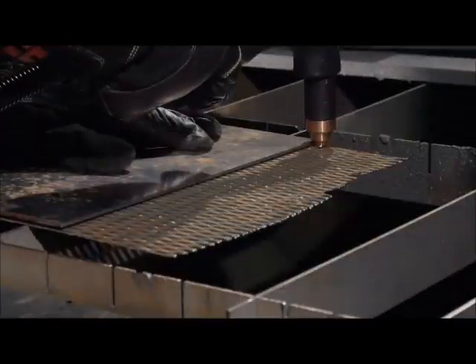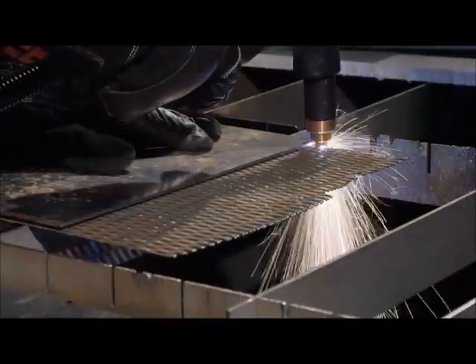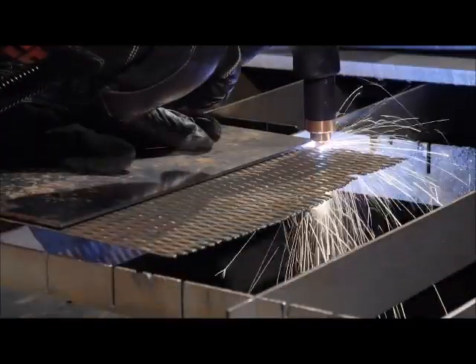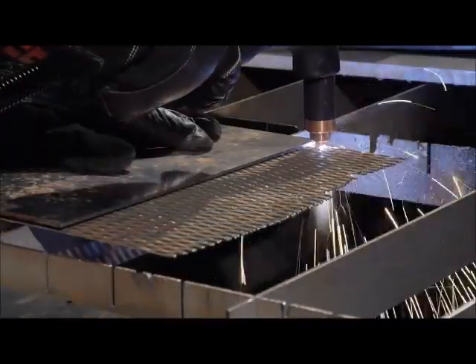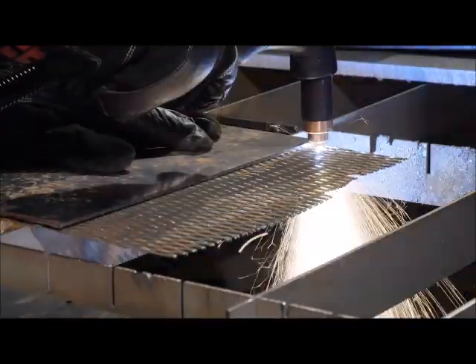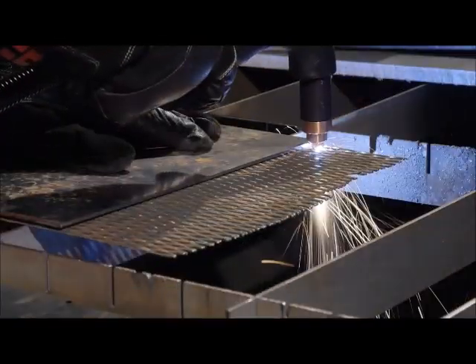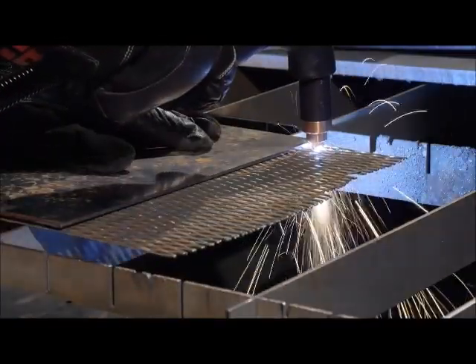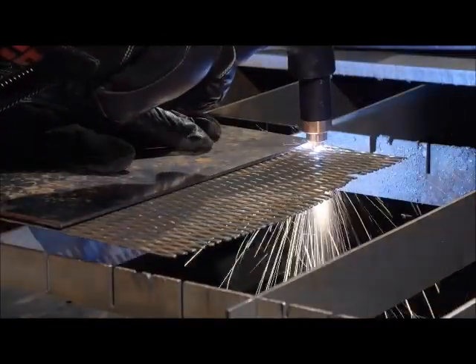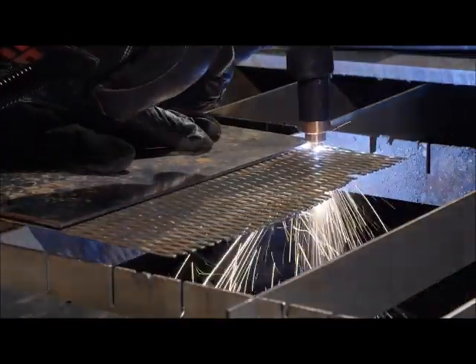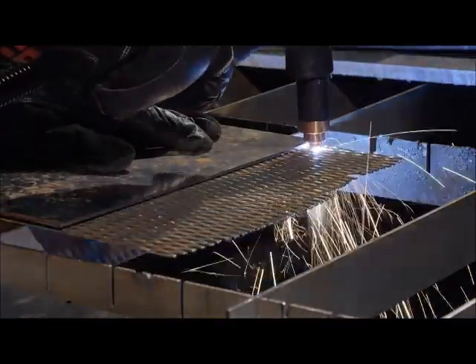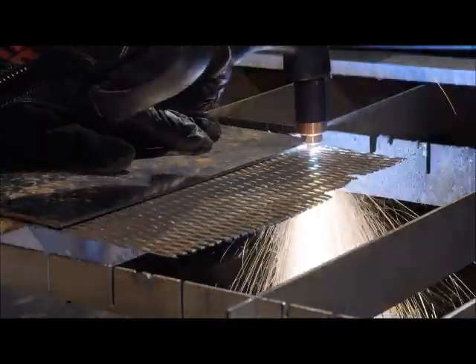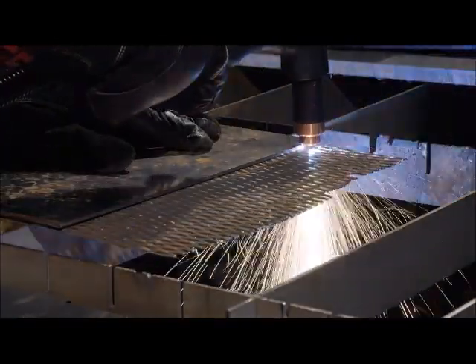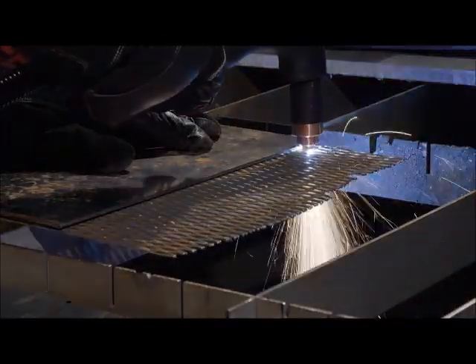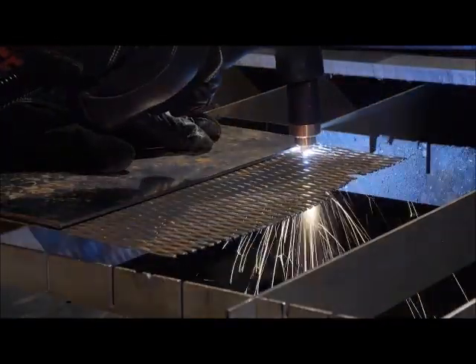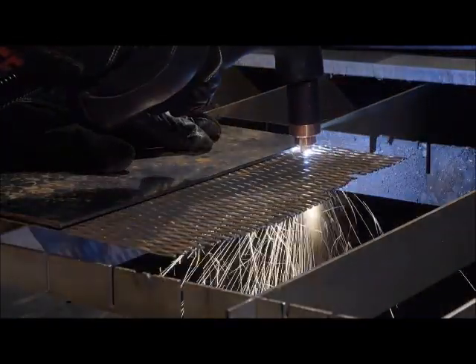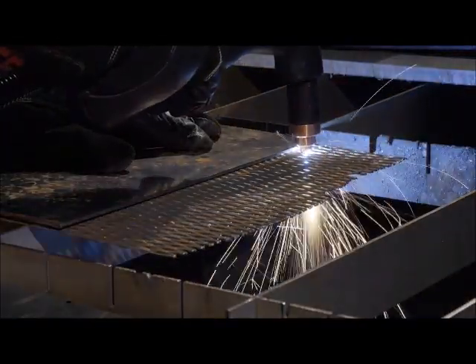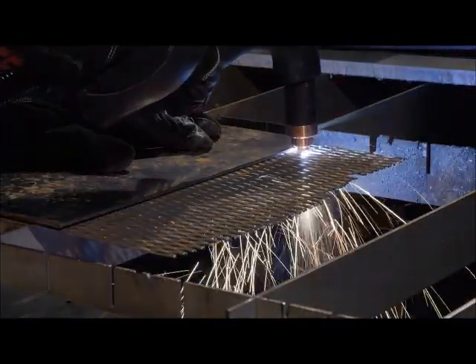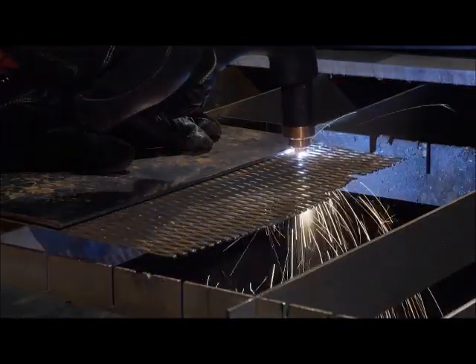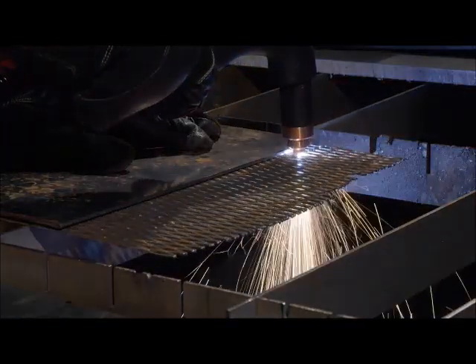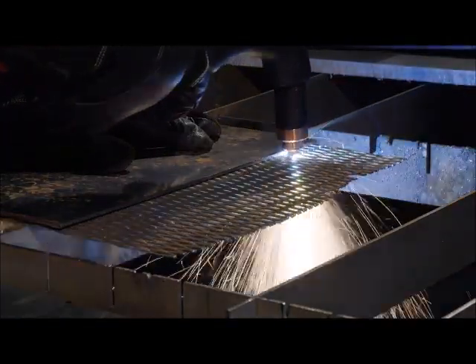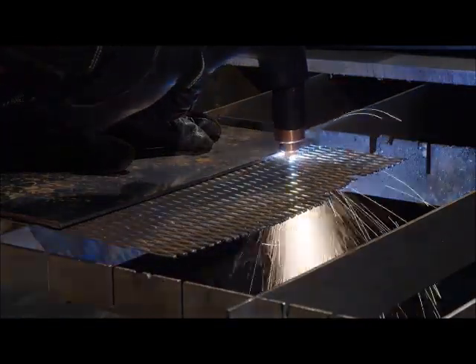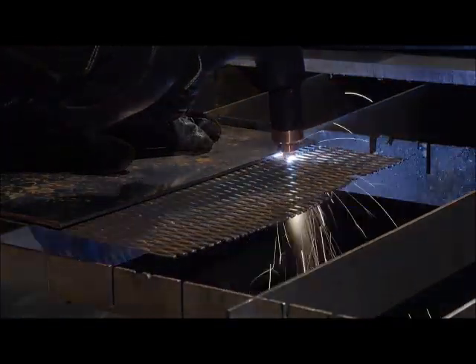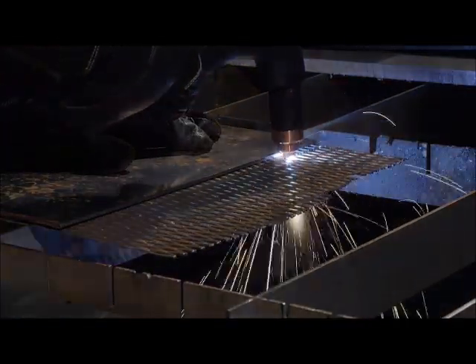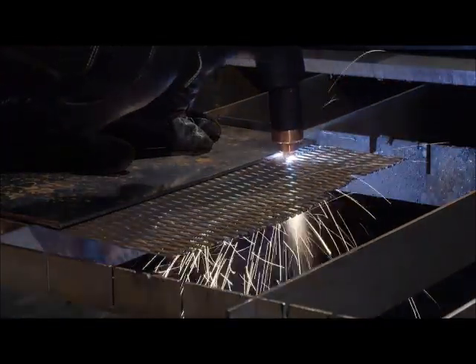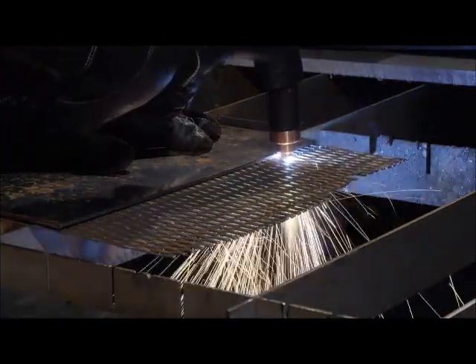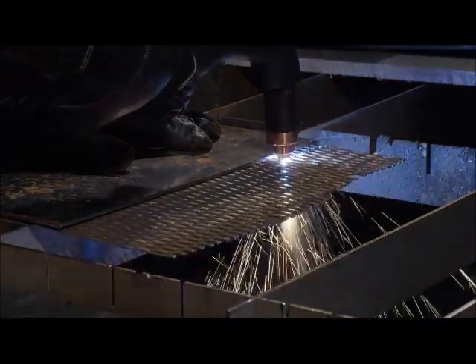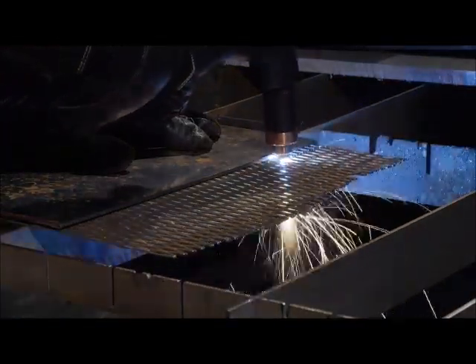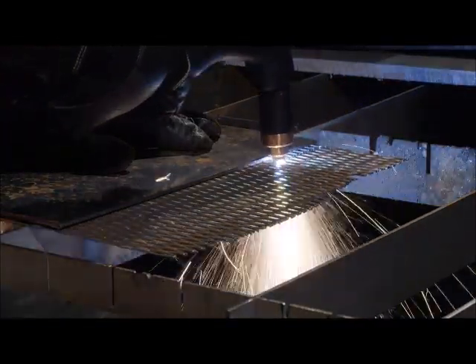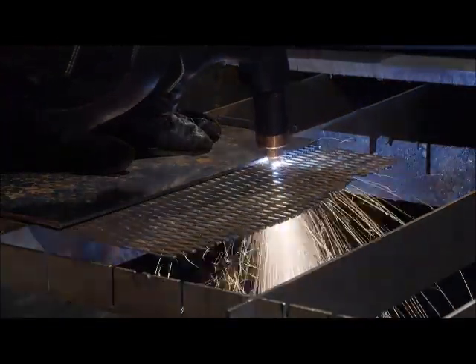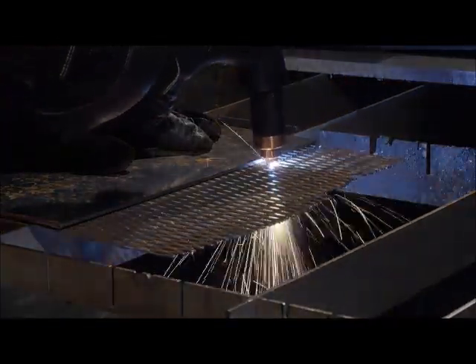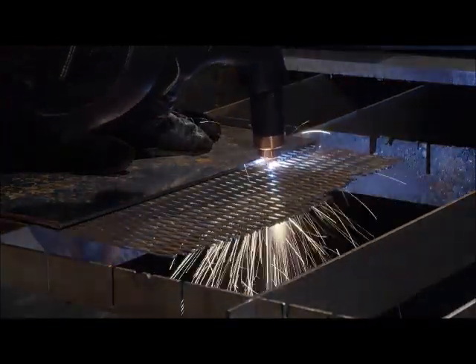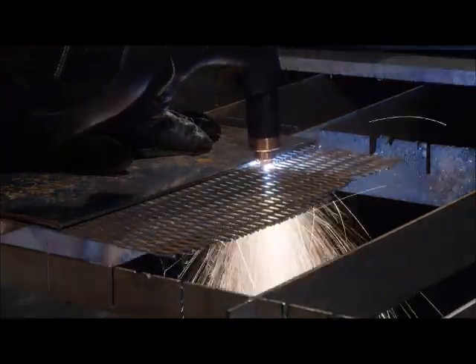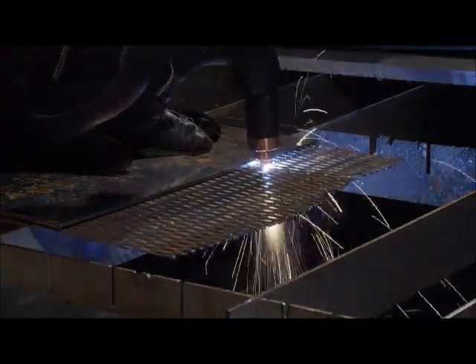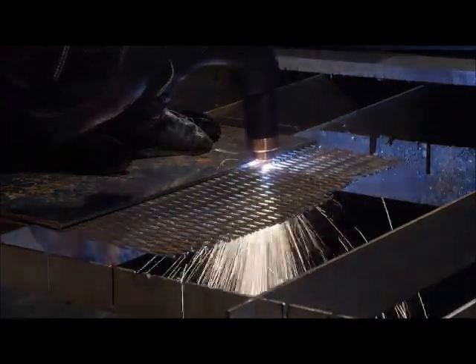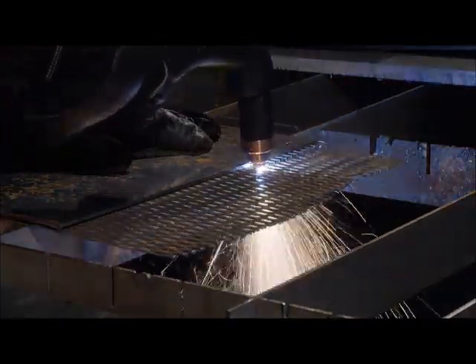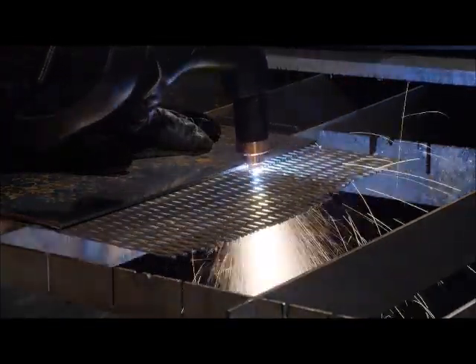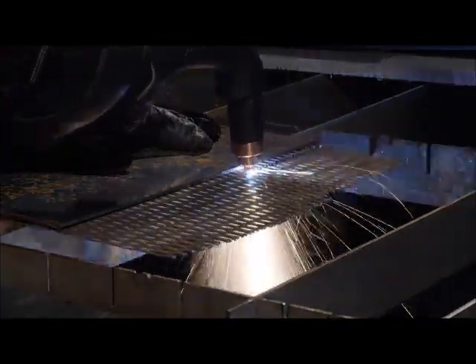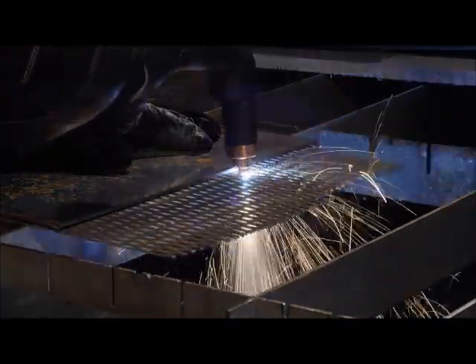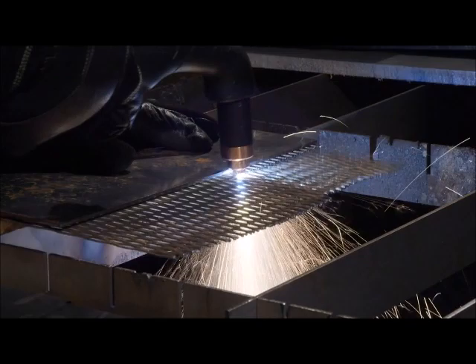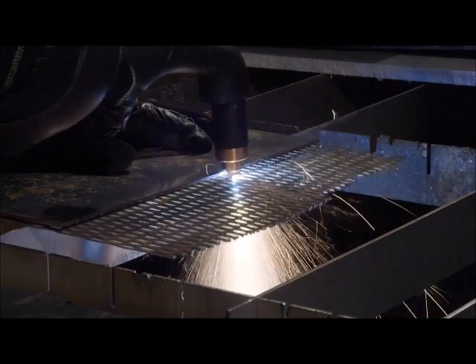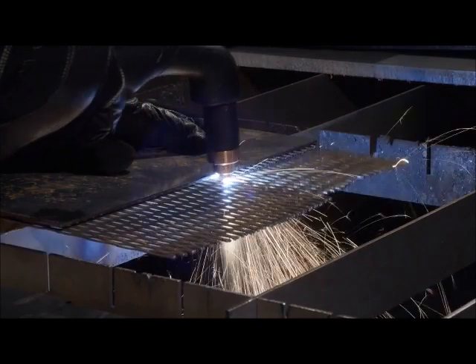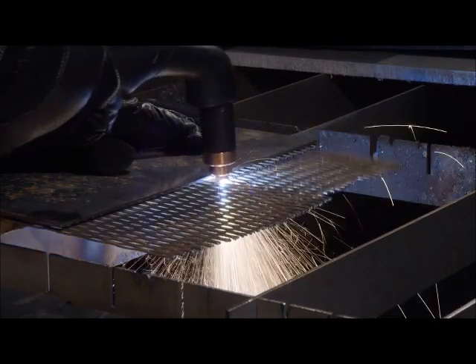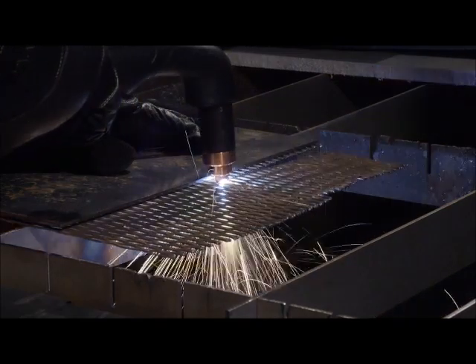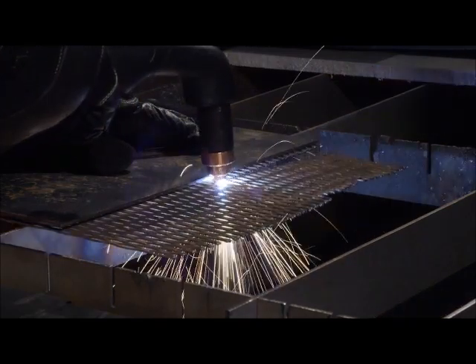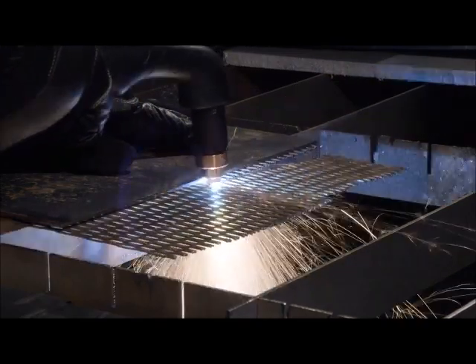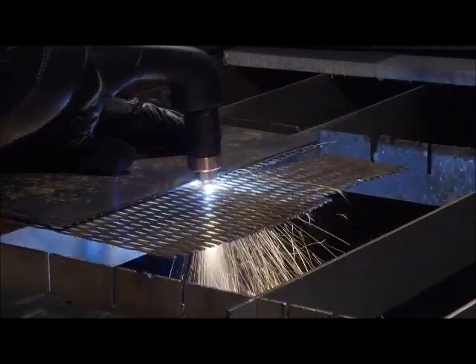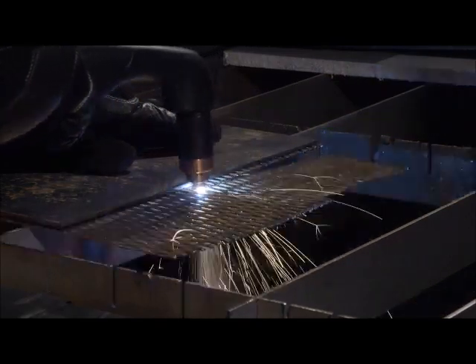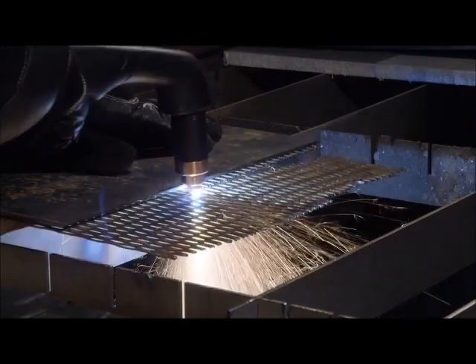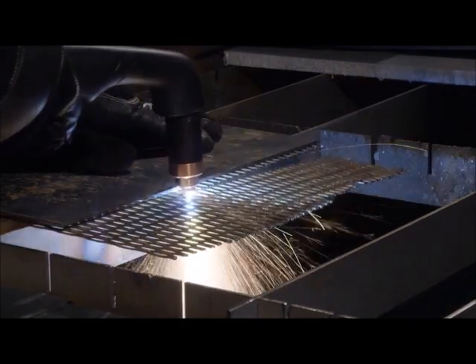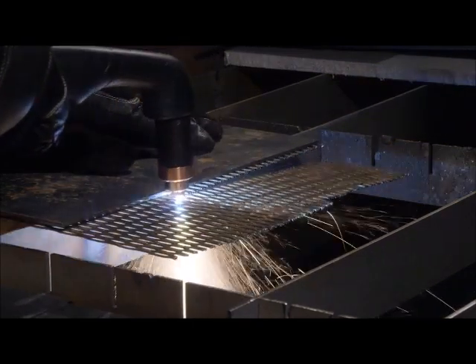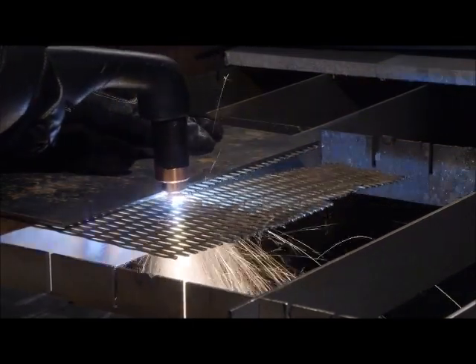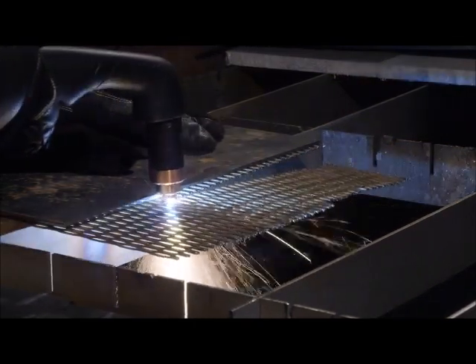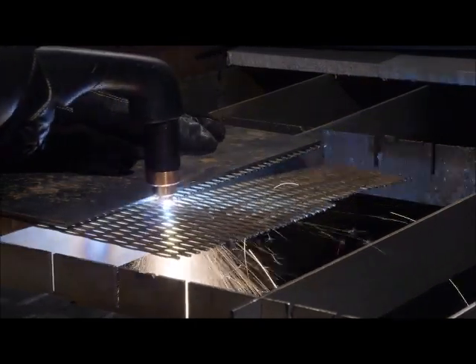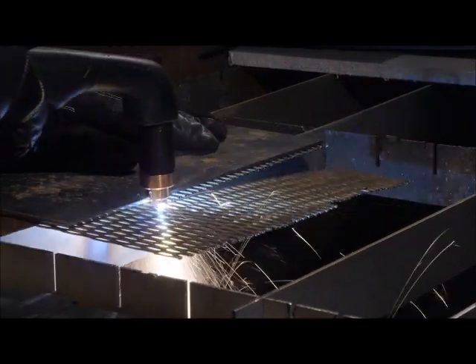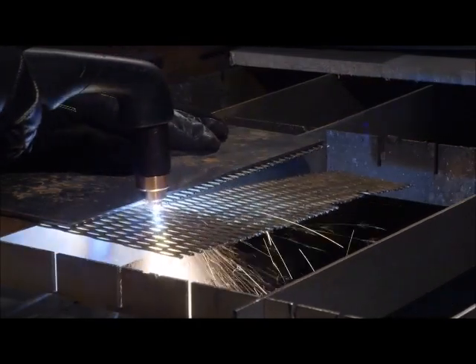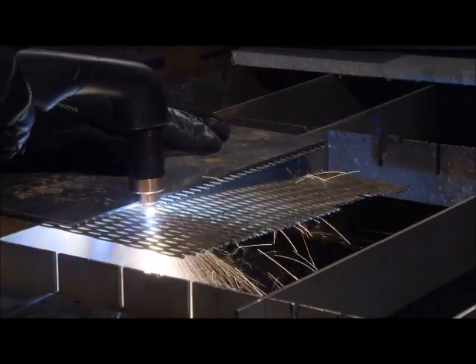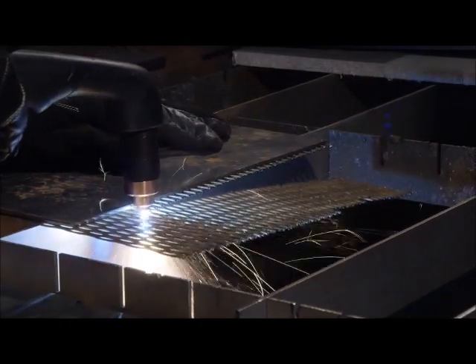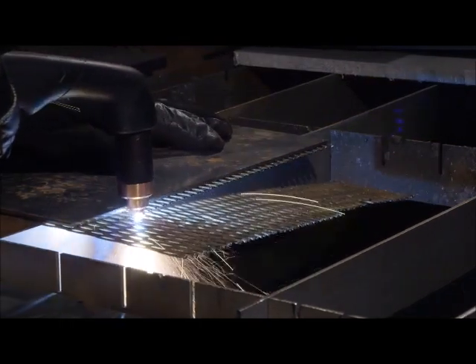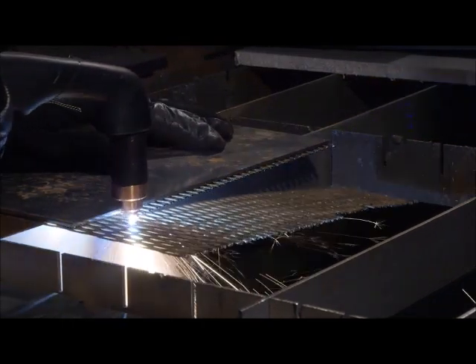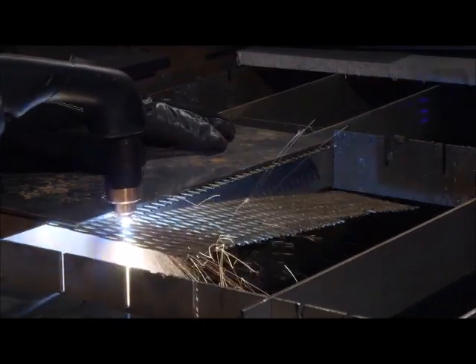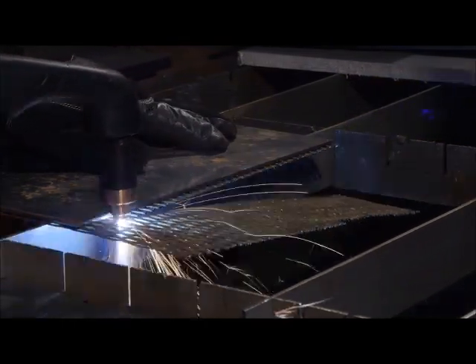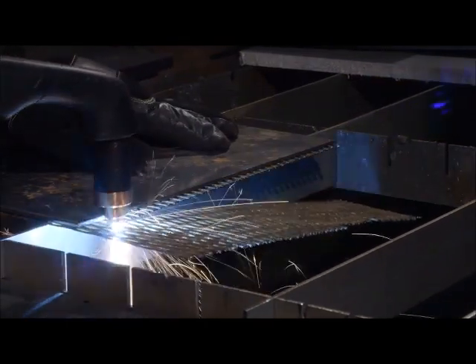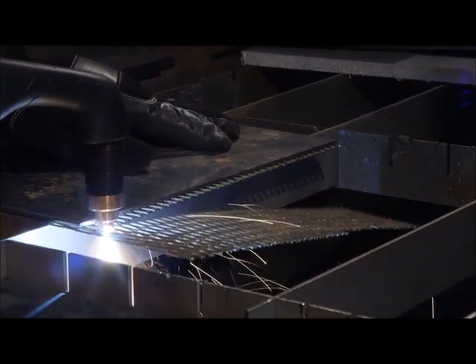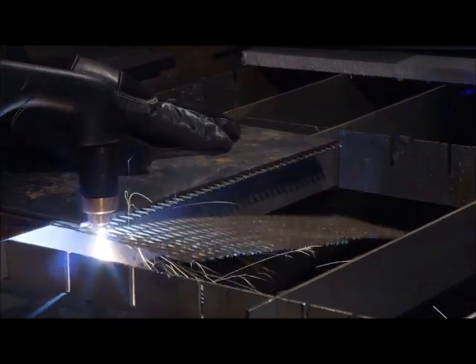To cut expanded metal or metal with a lot of holes or gaps, simply follow the same procedure as outlined for plate cutting.